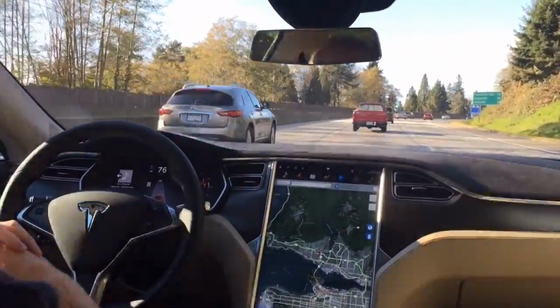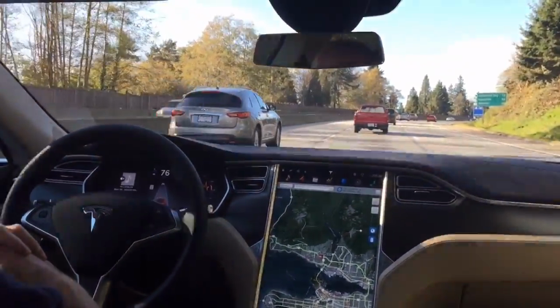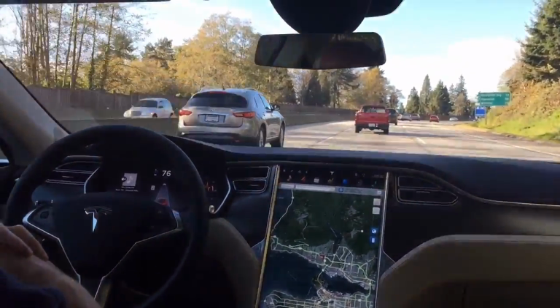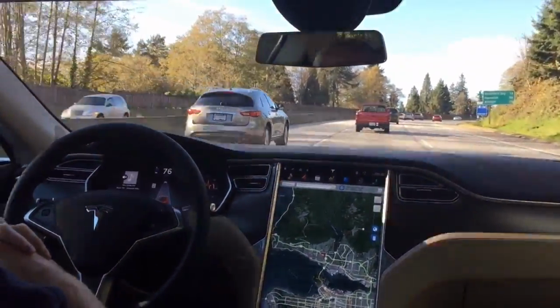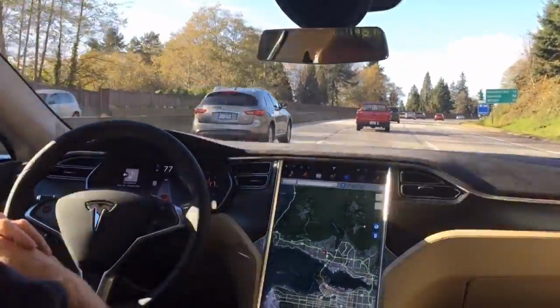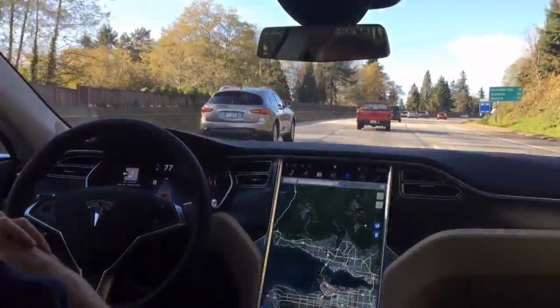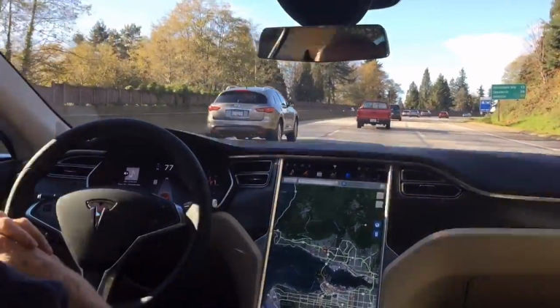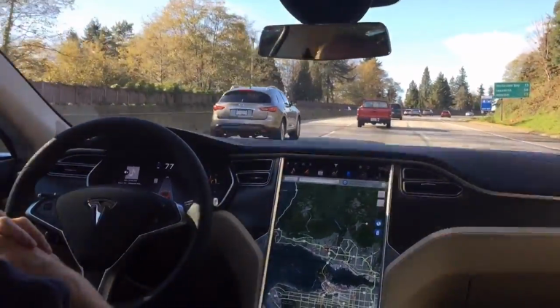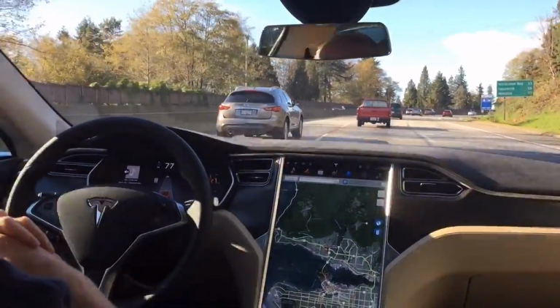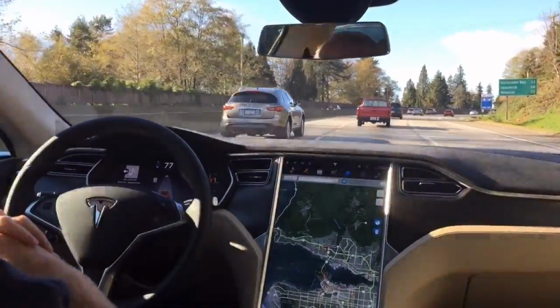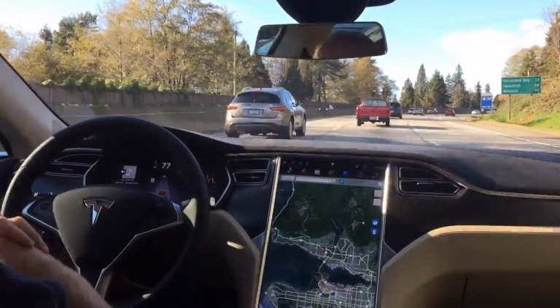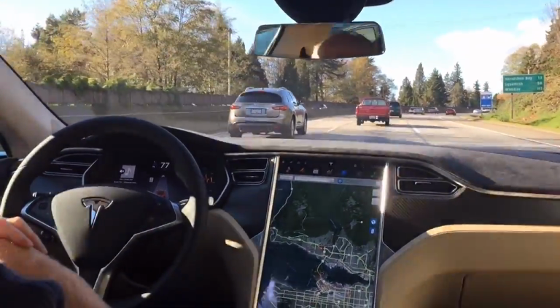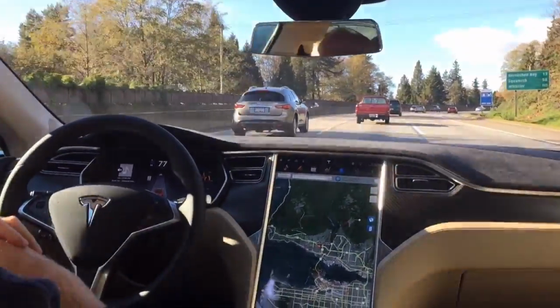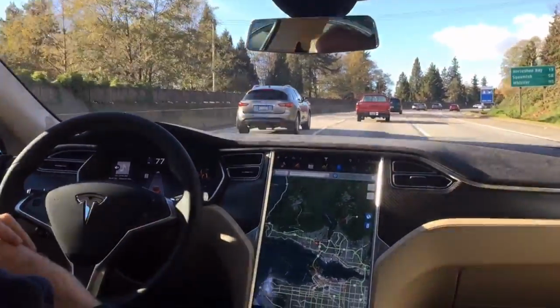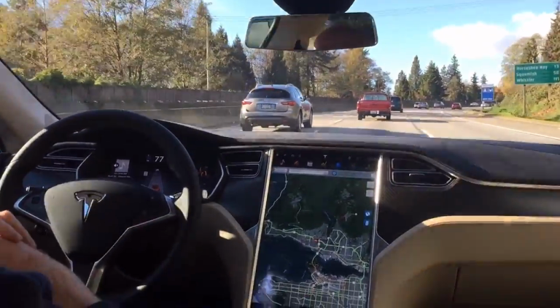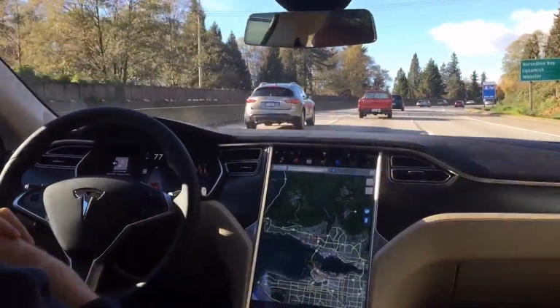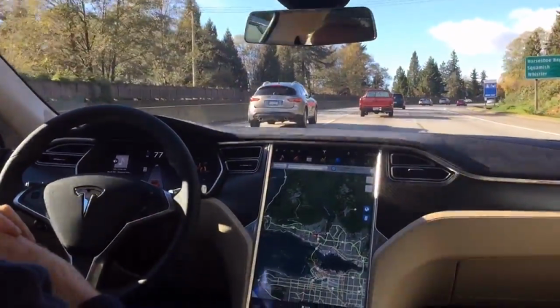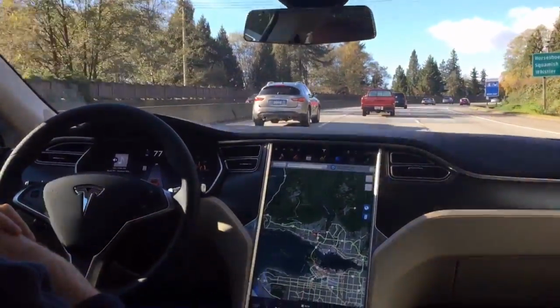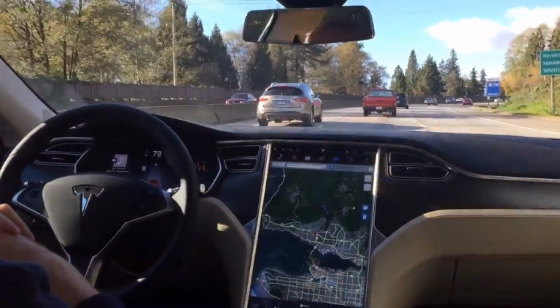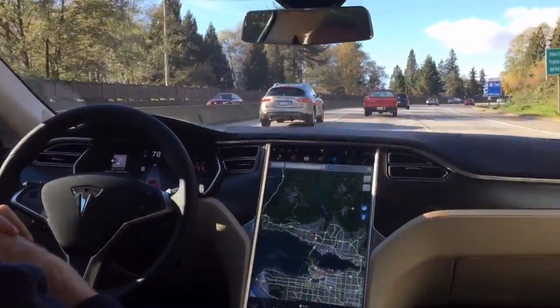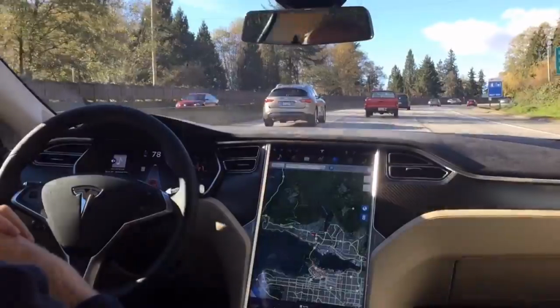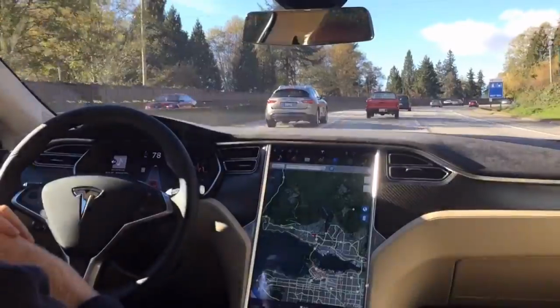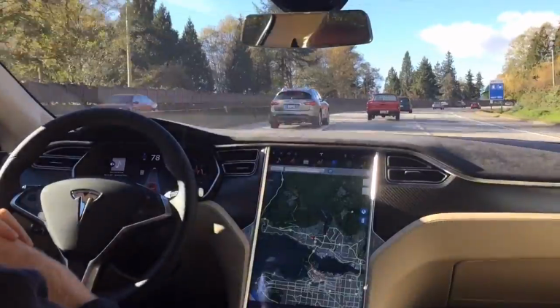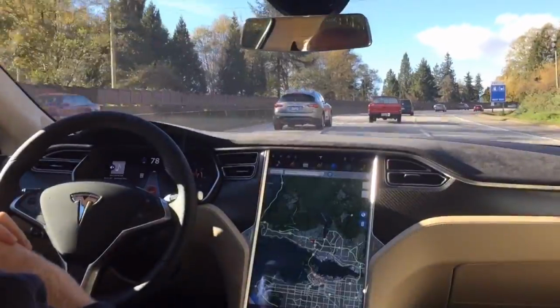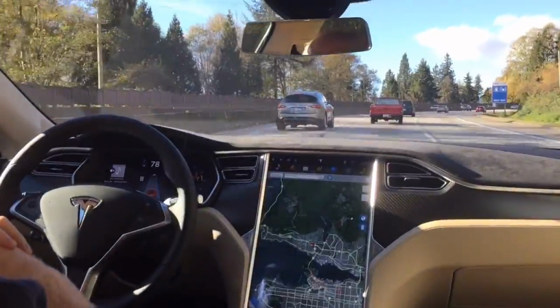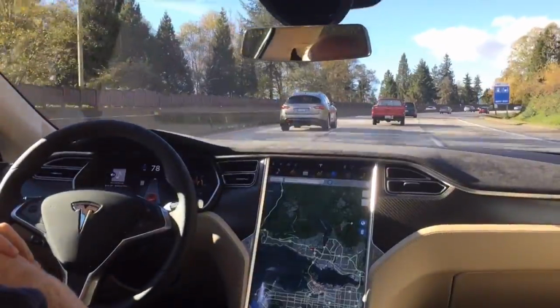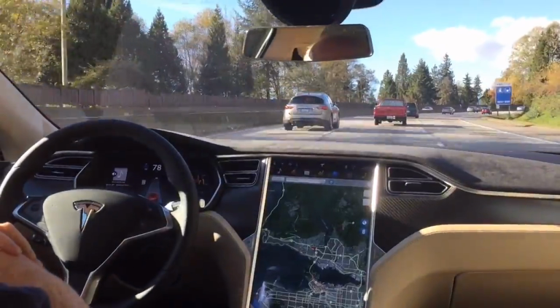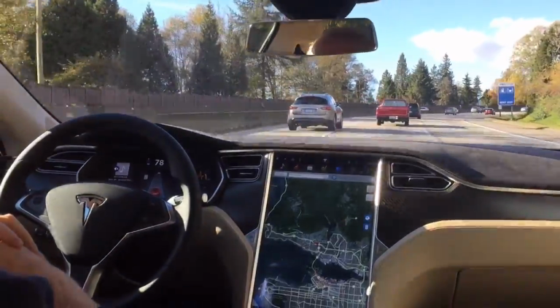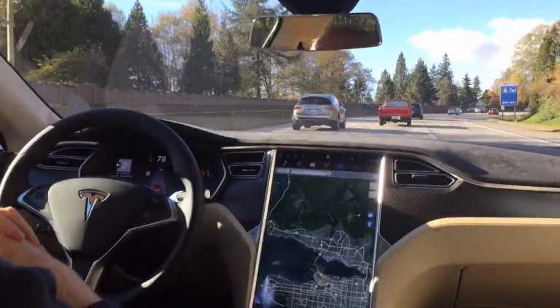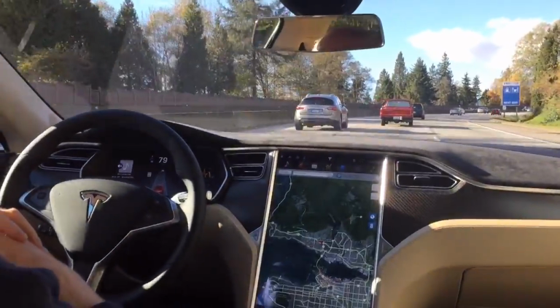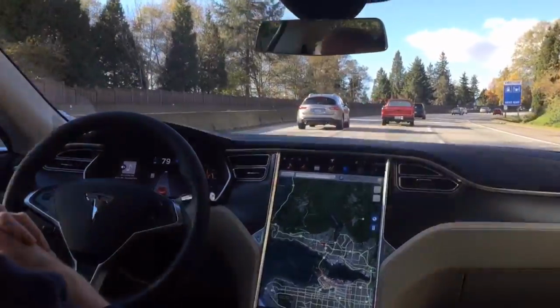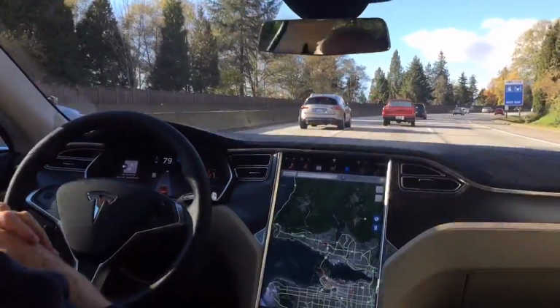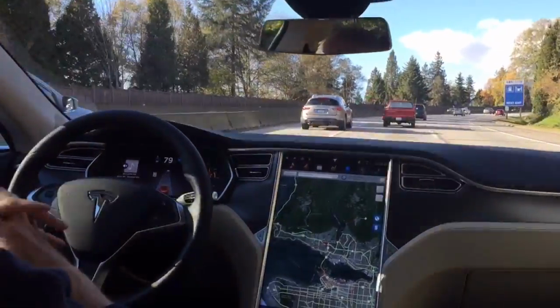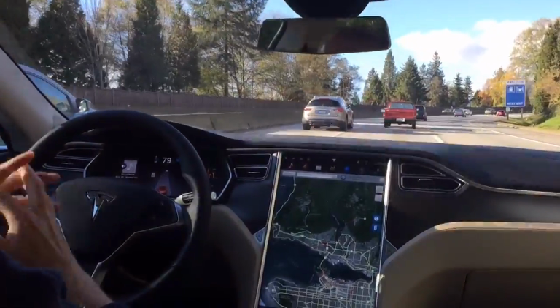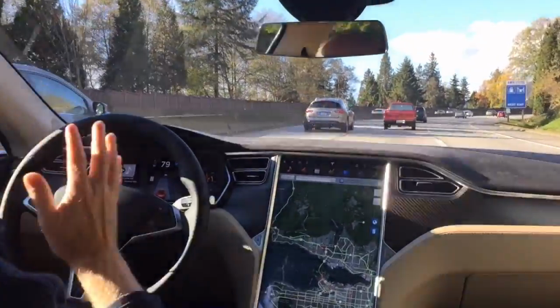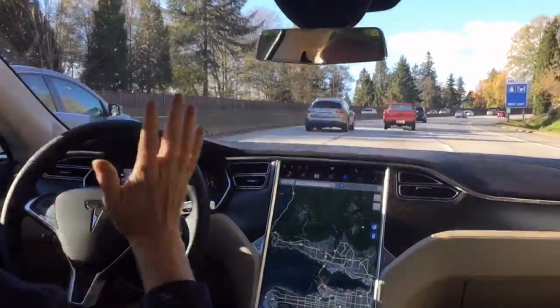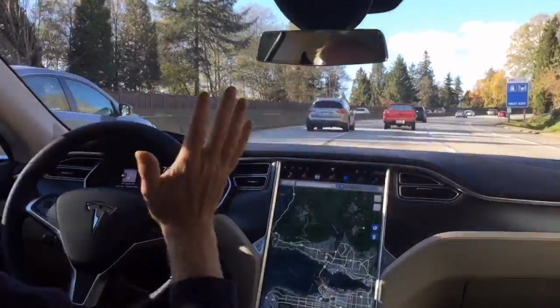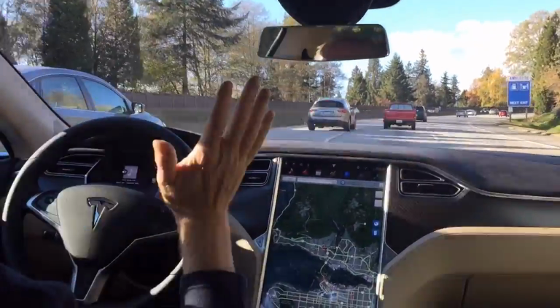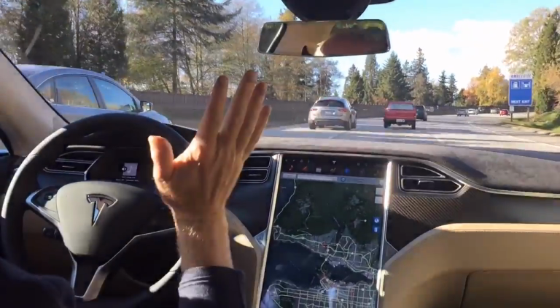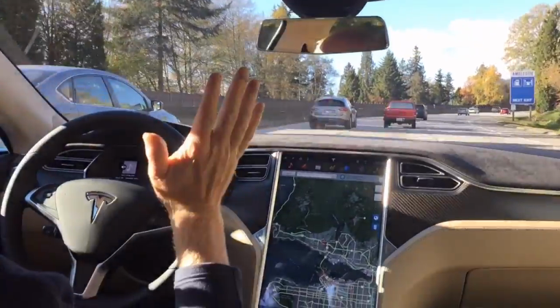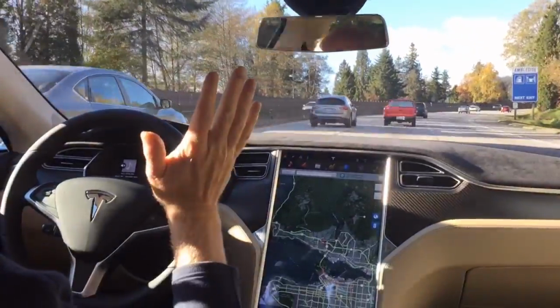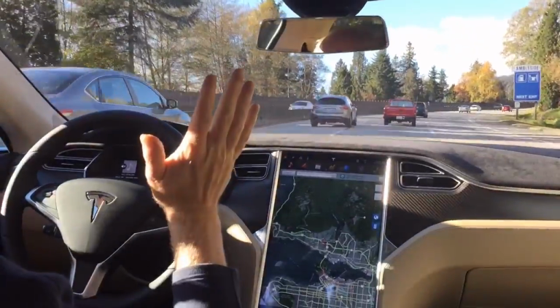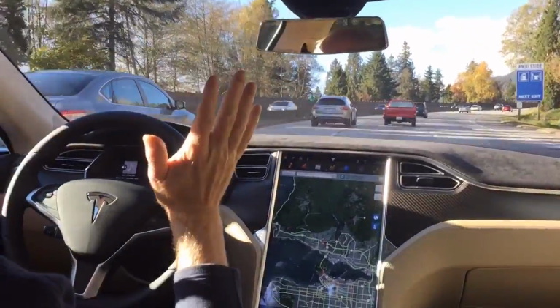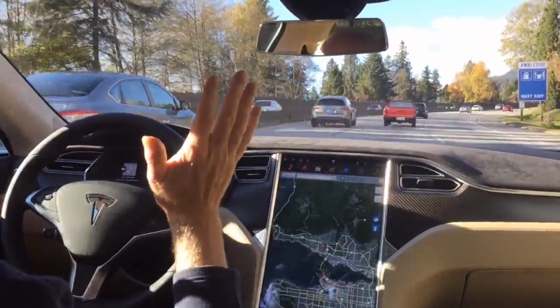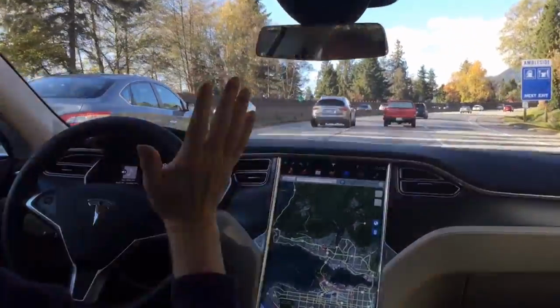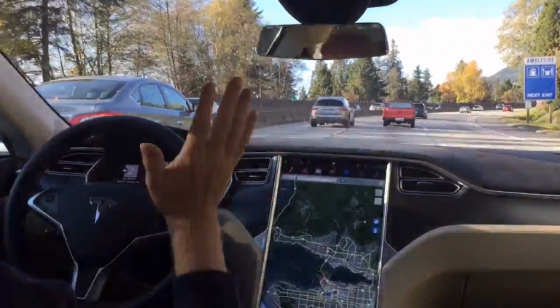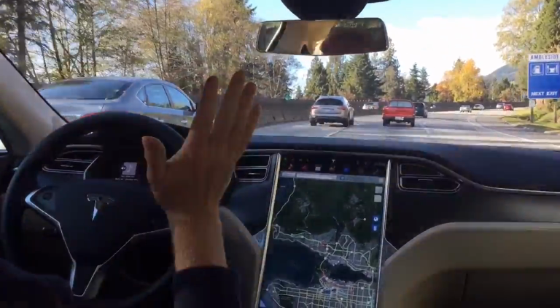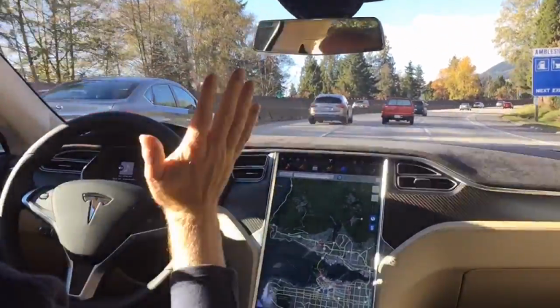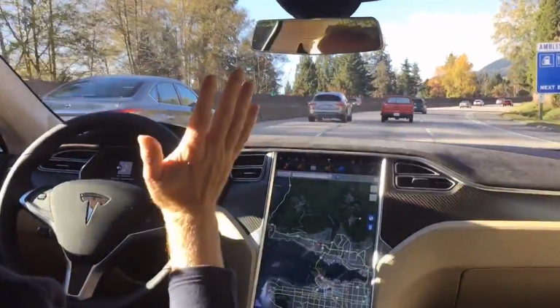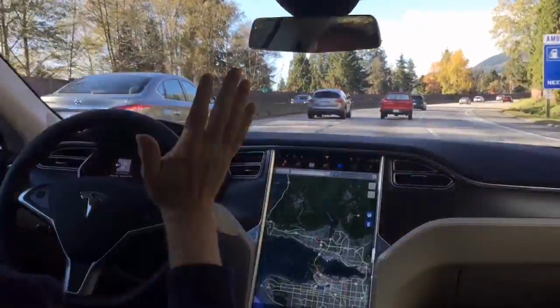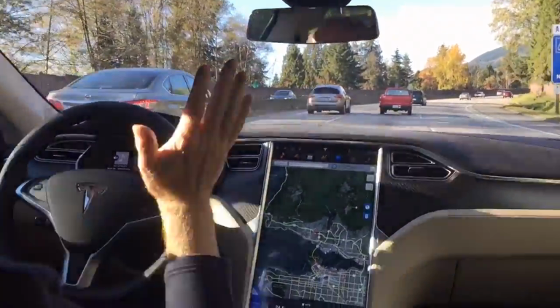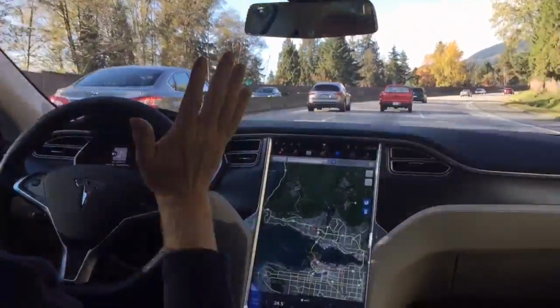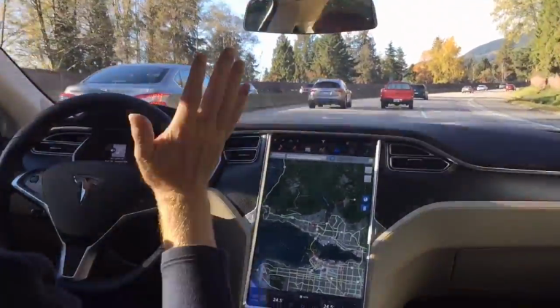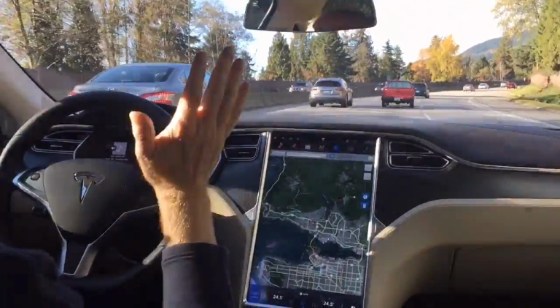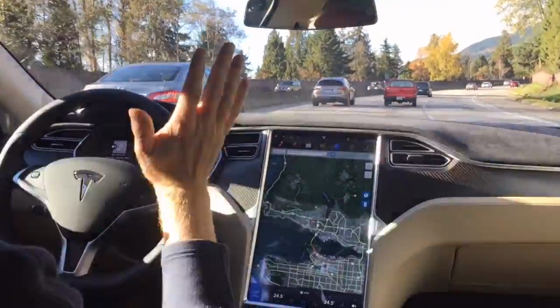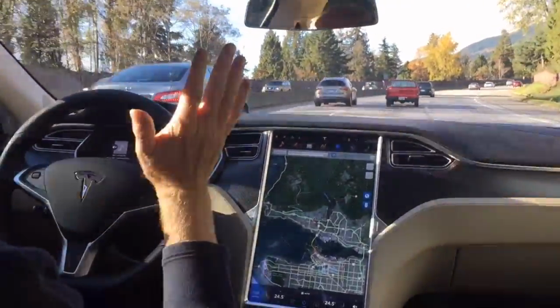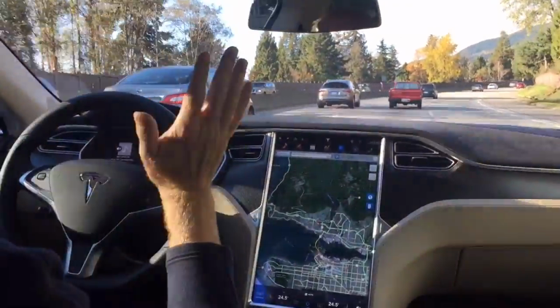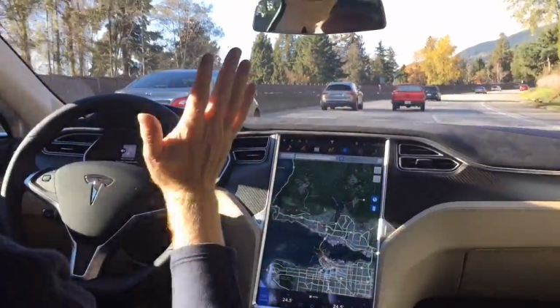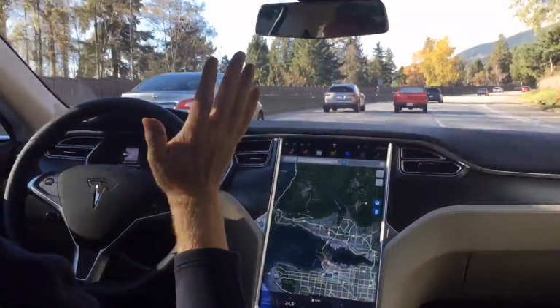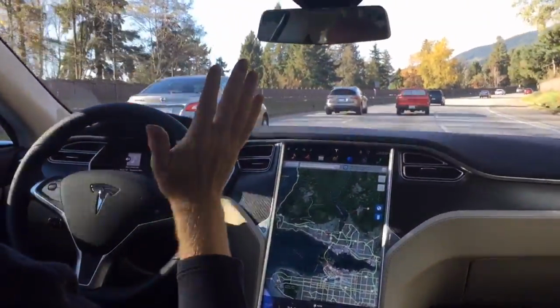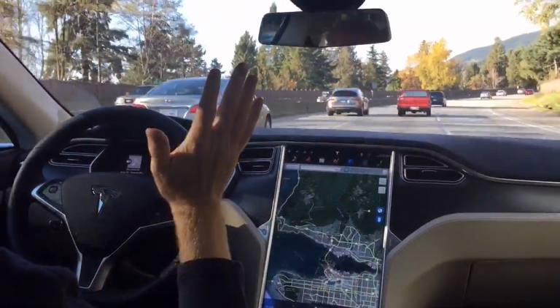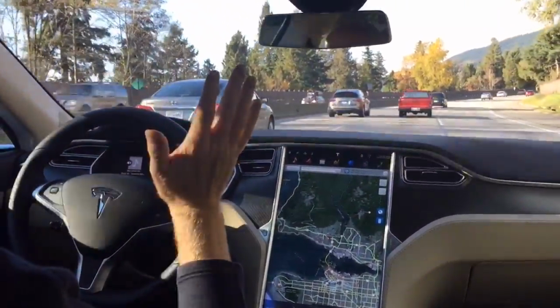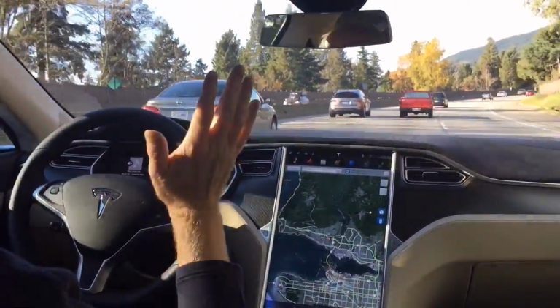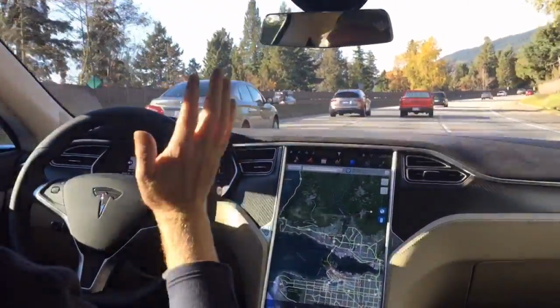So really, this car, for all intents and purposes, is autonomous. Again, we're going around a corner, steering itself.